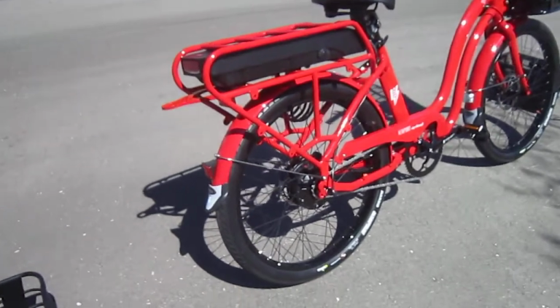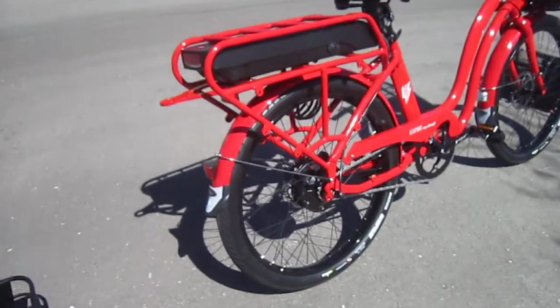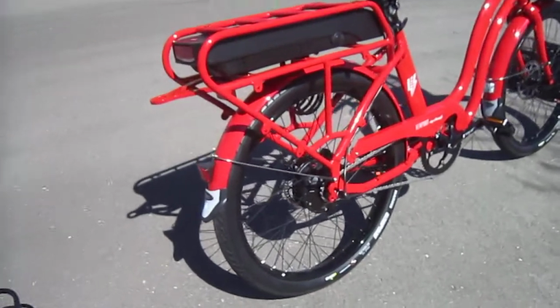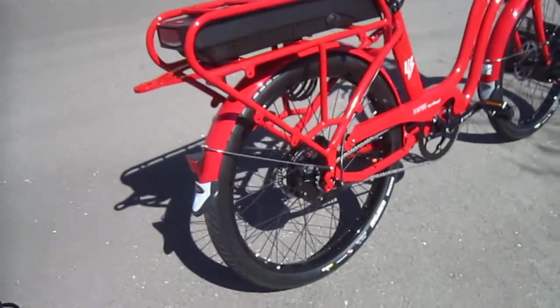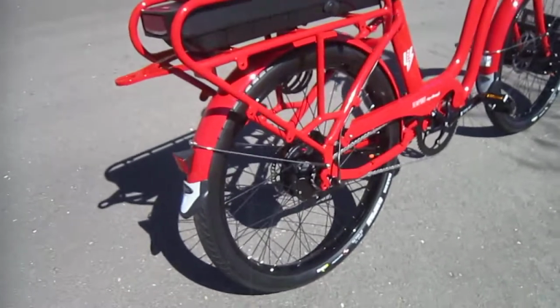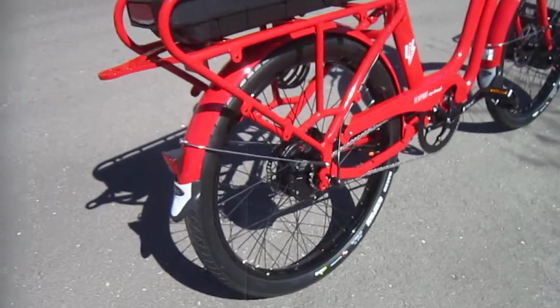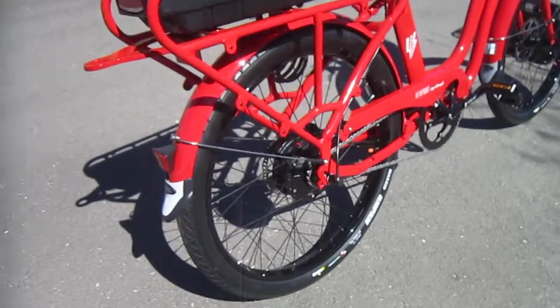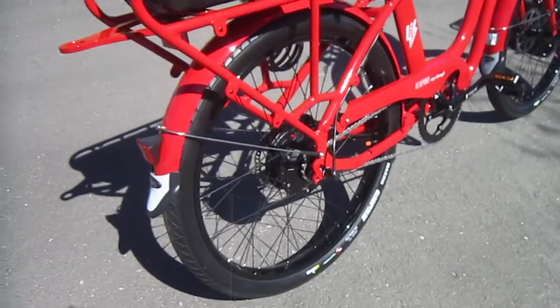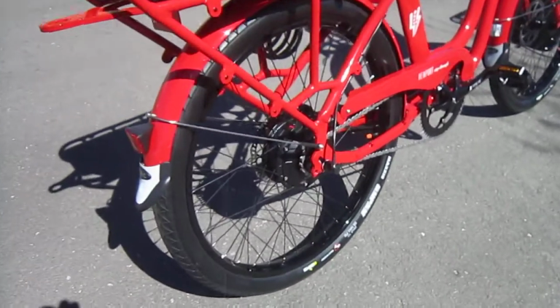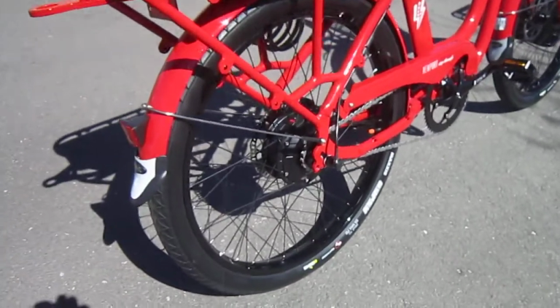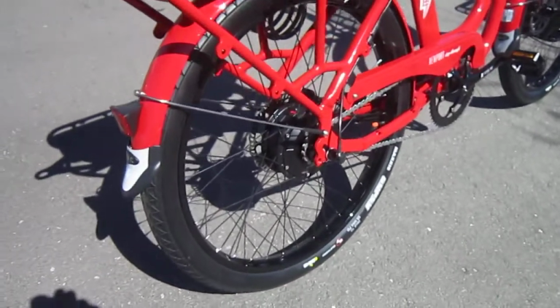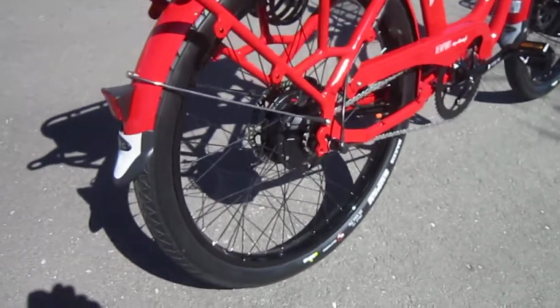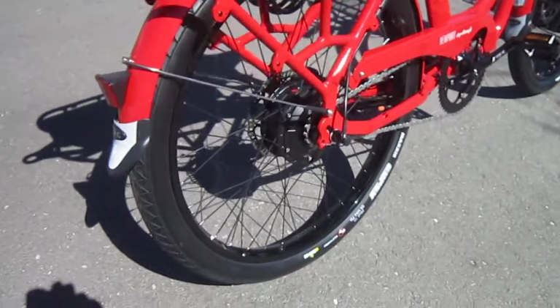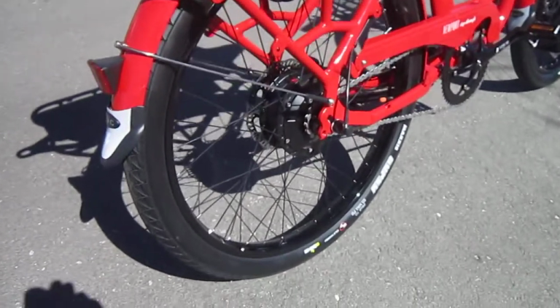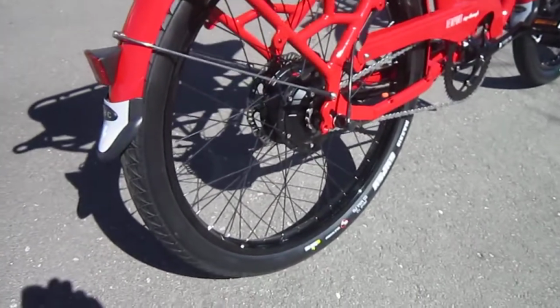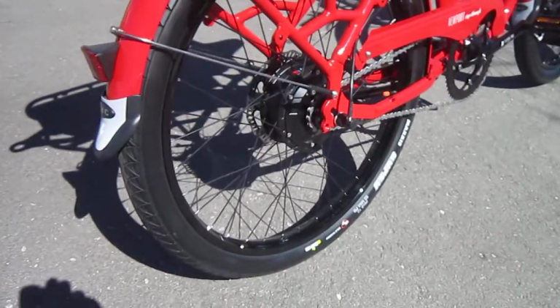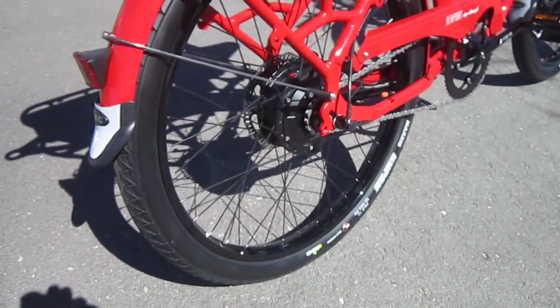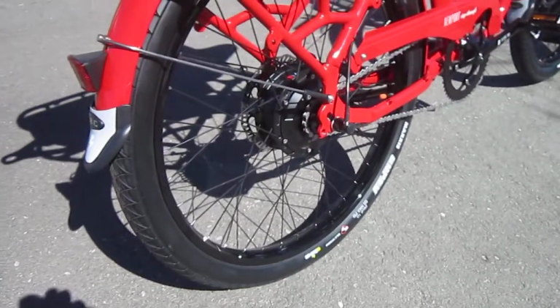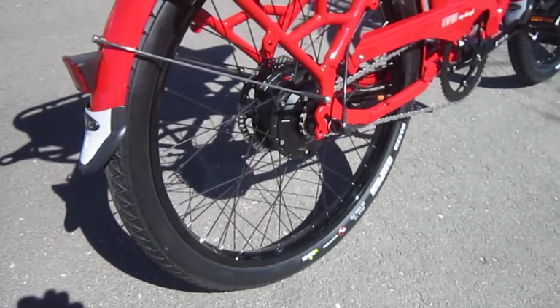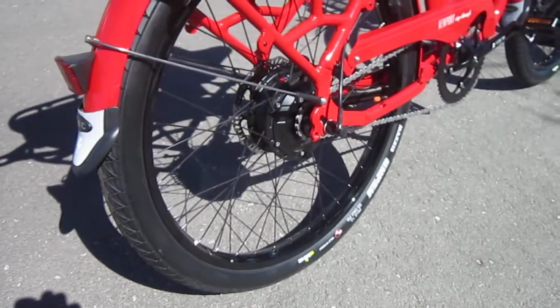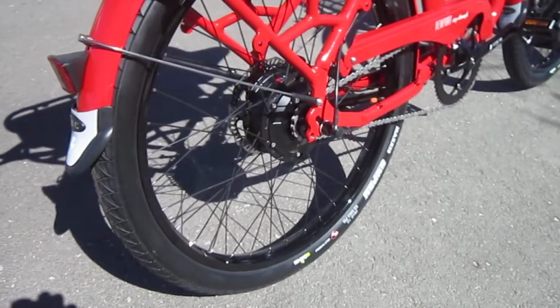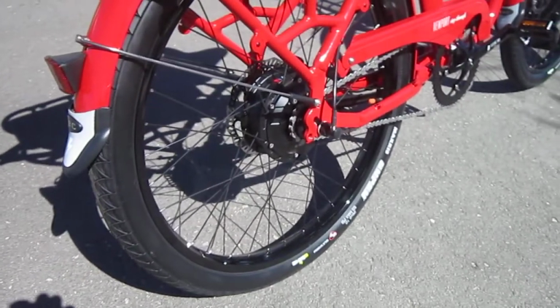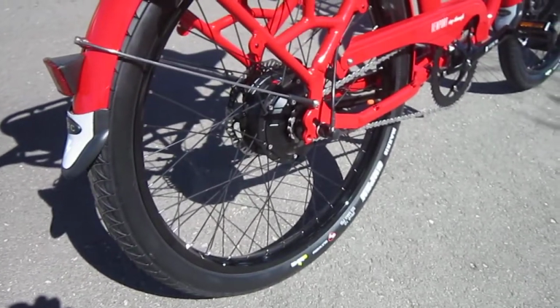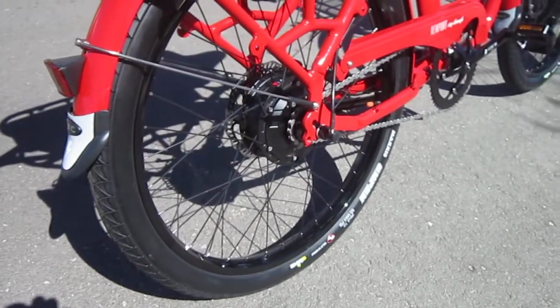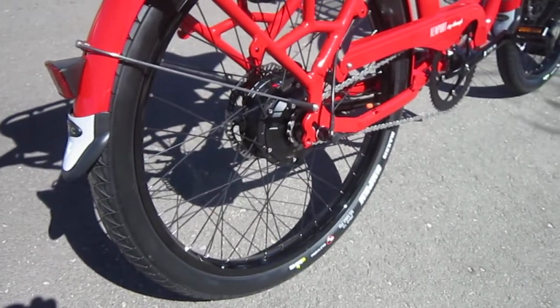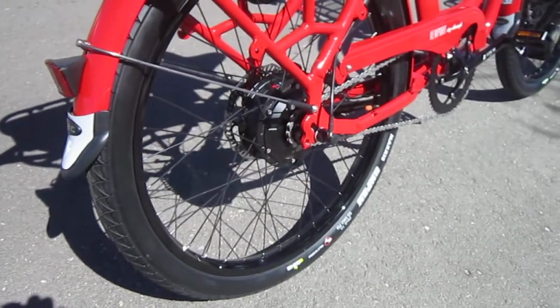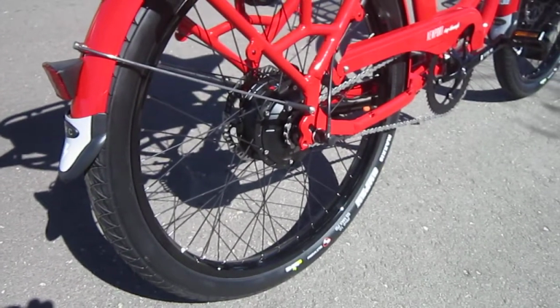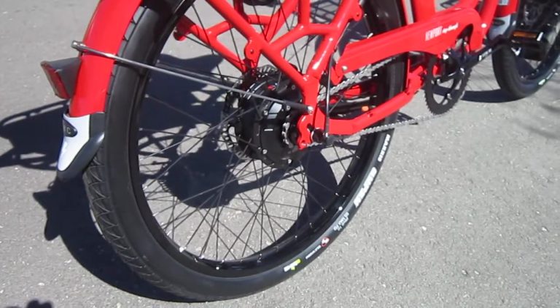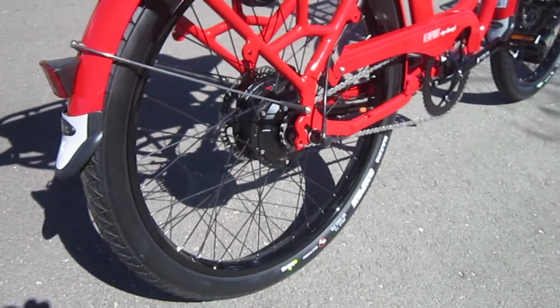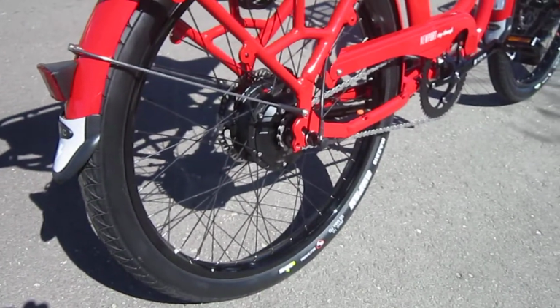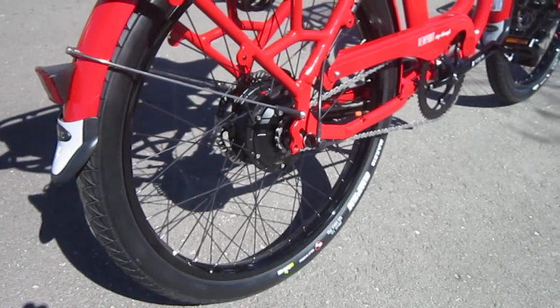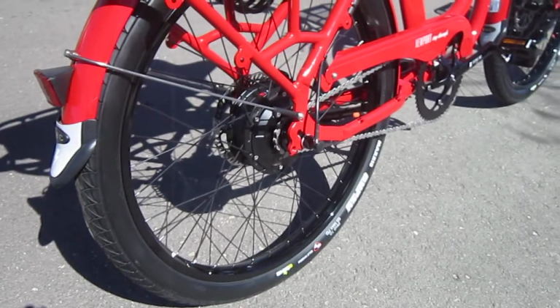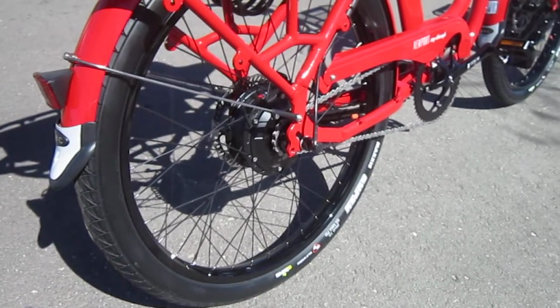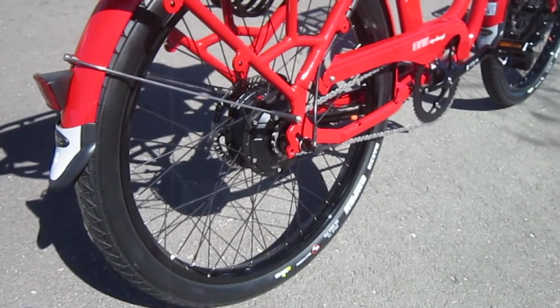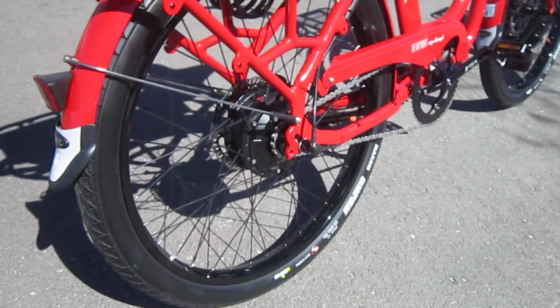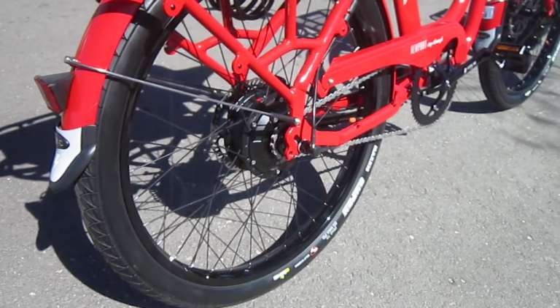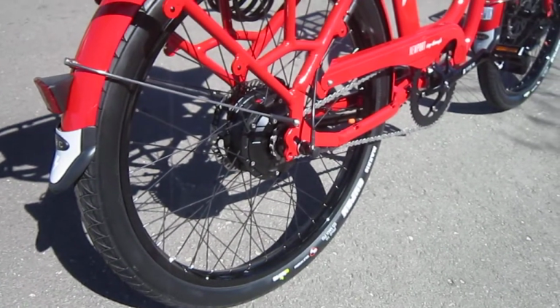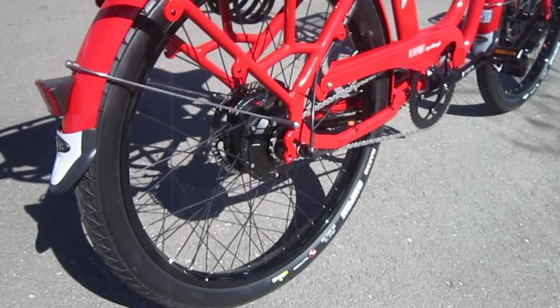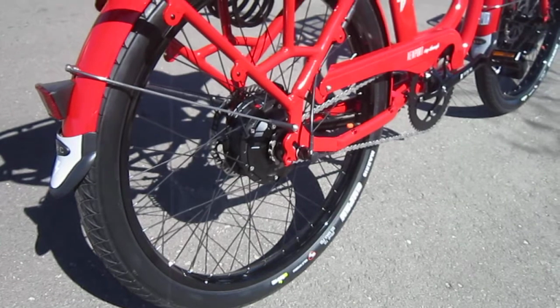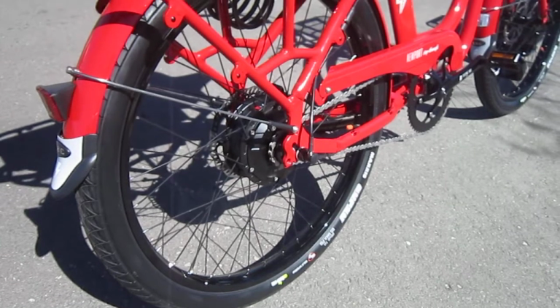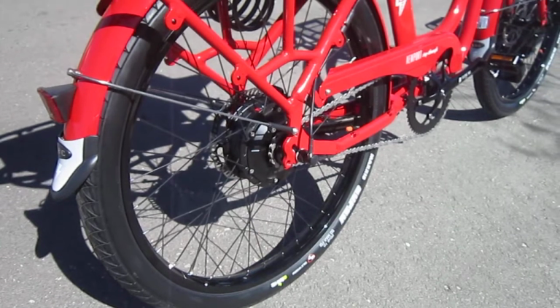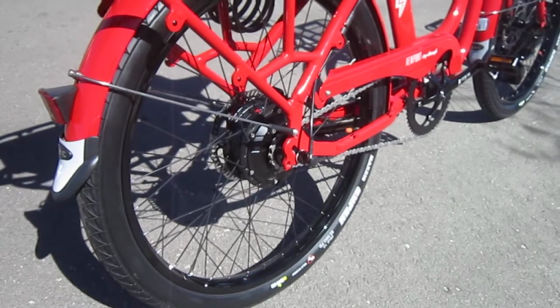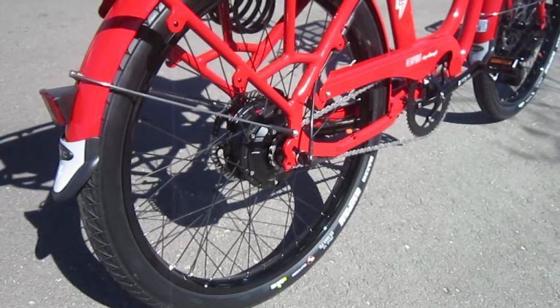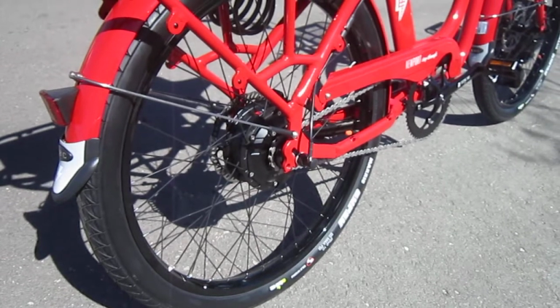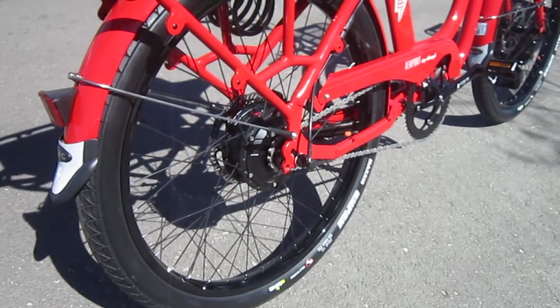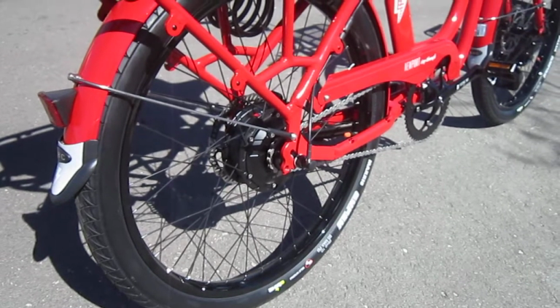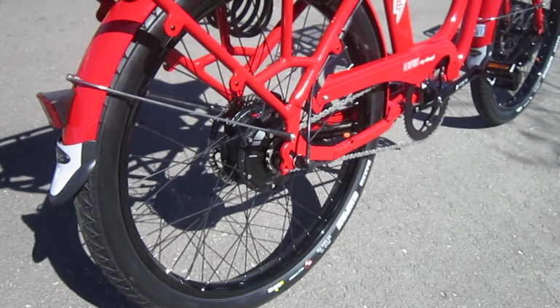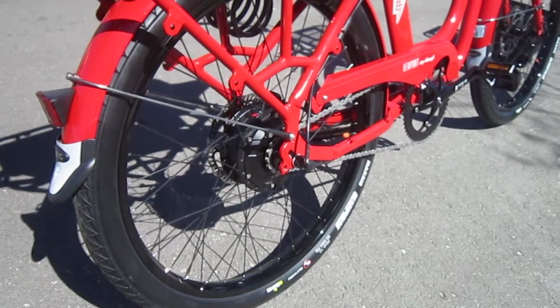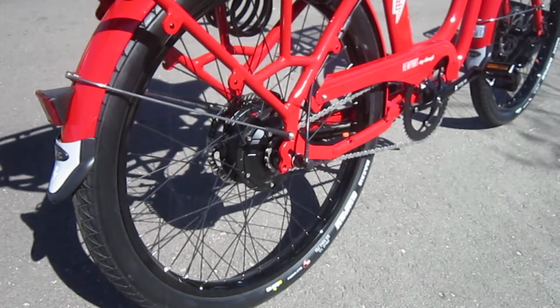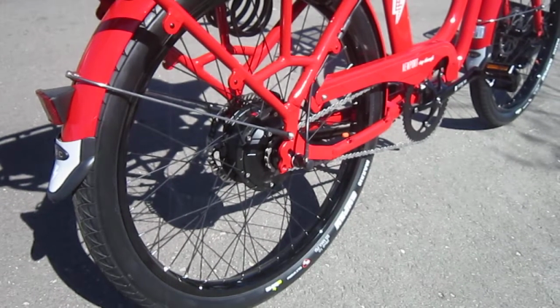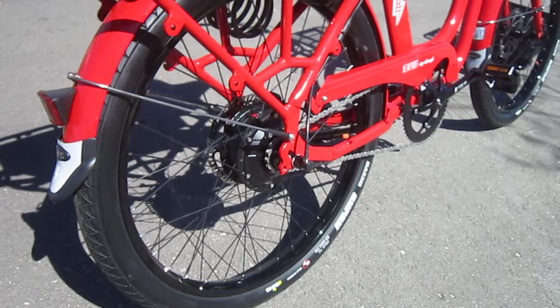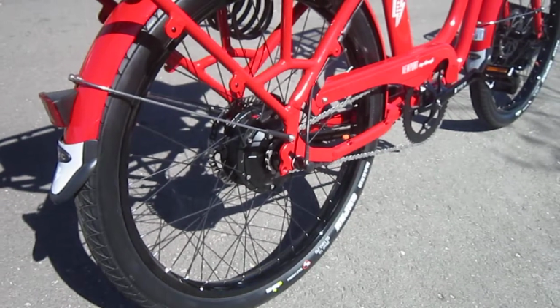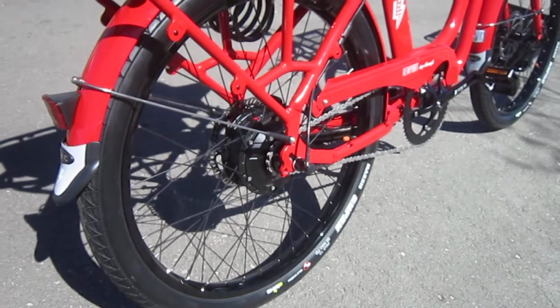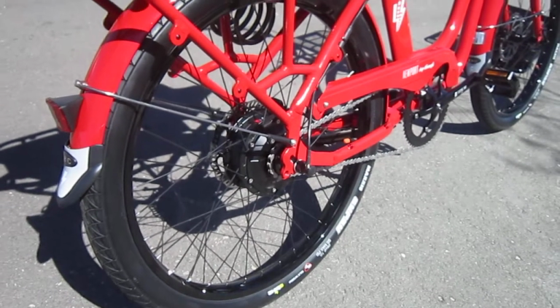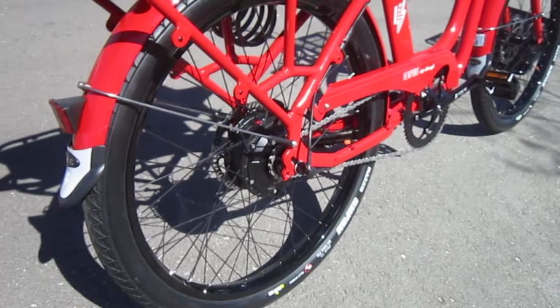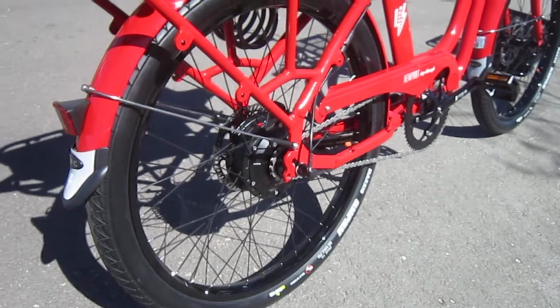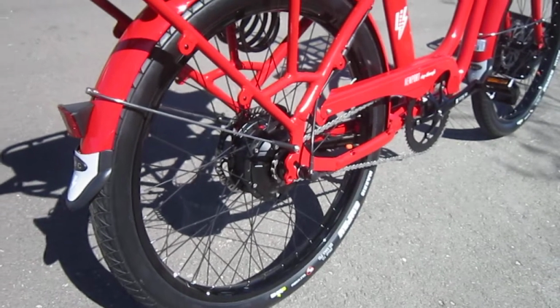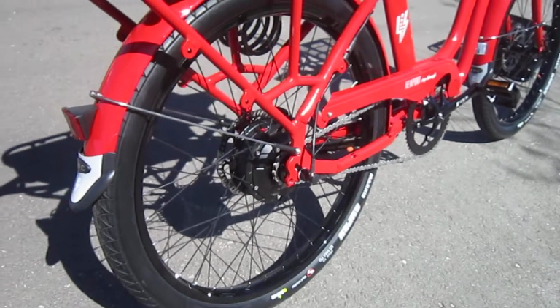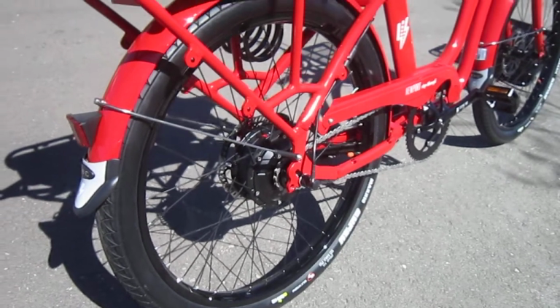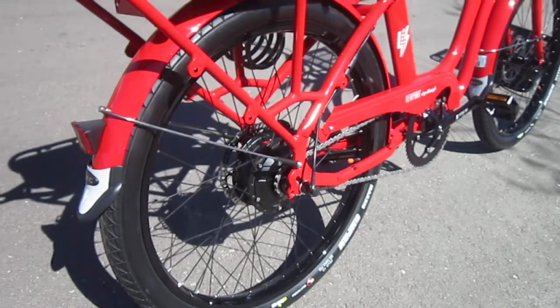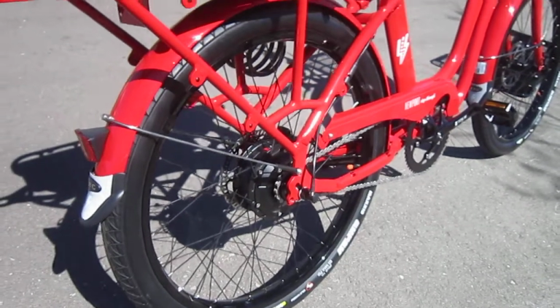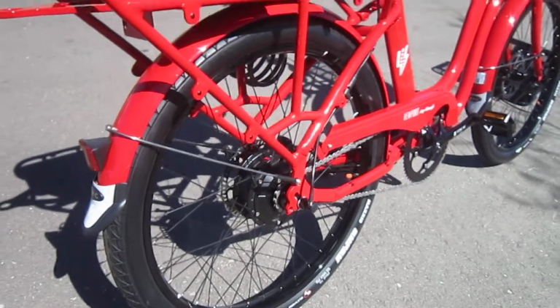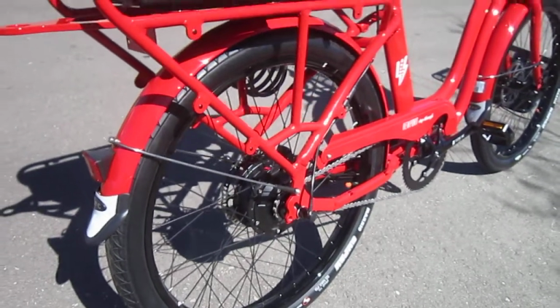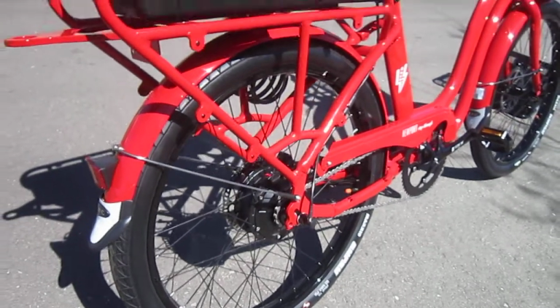They run a single speed with a 500 watt motor, but there are different gears you can get depending on what part of town you're in — if you want better climbing or higher speeds.